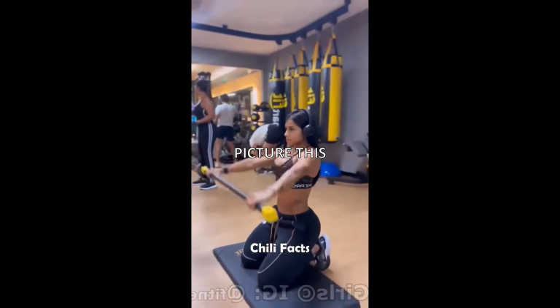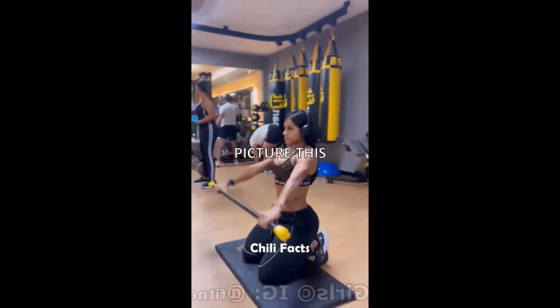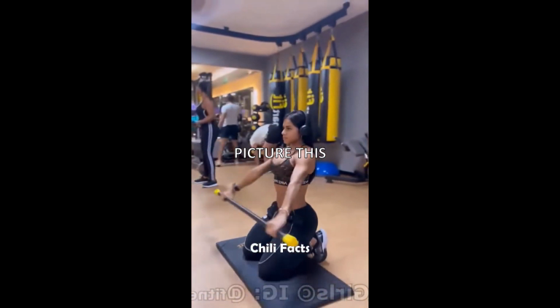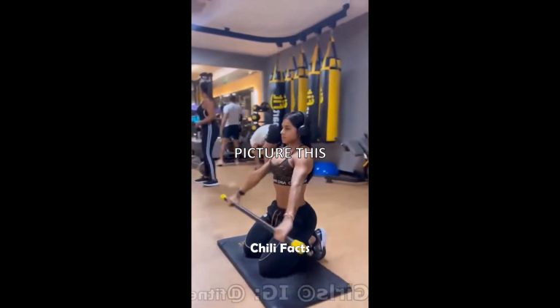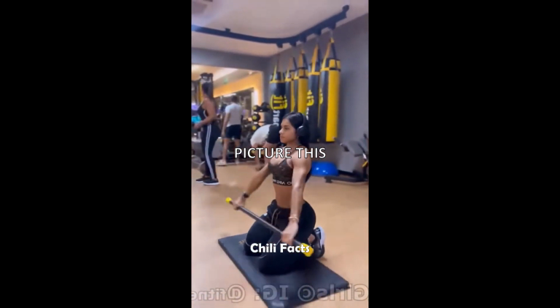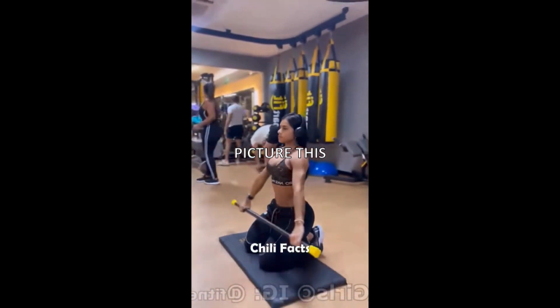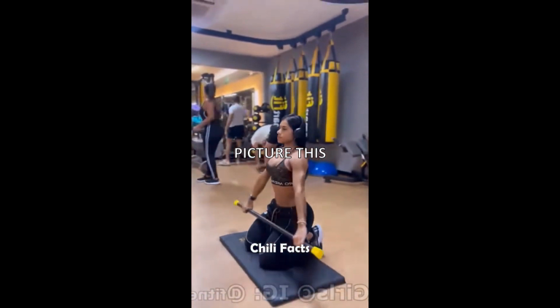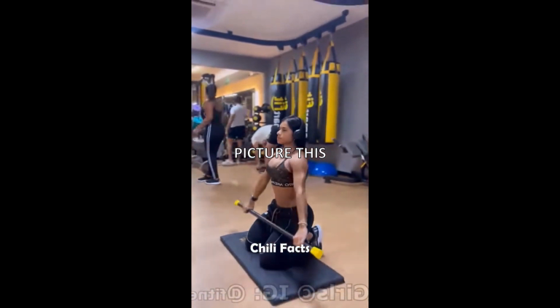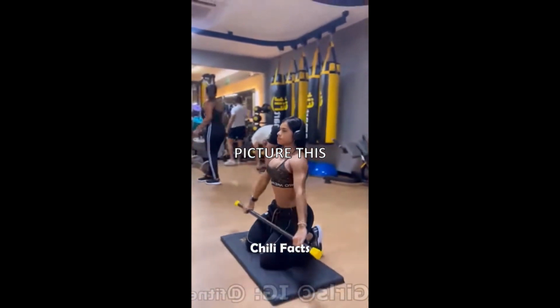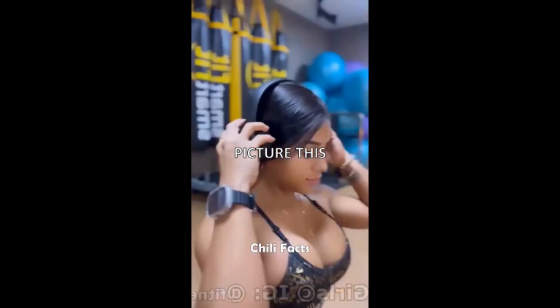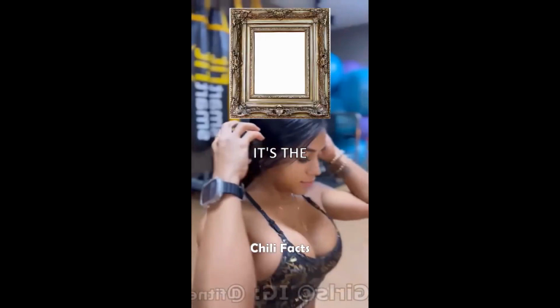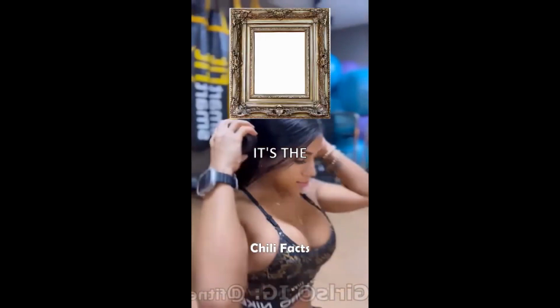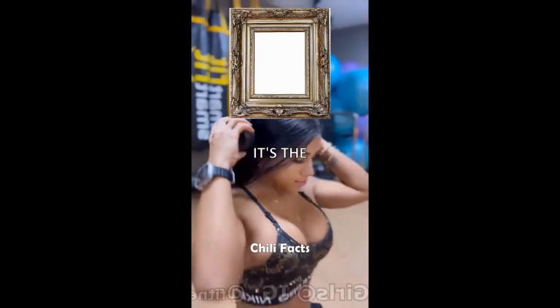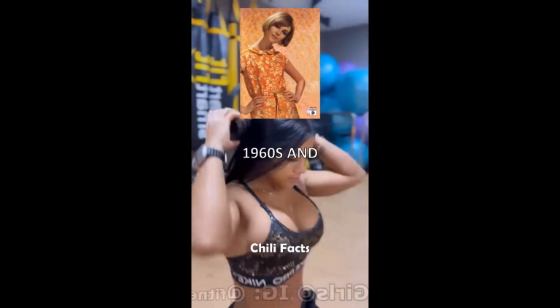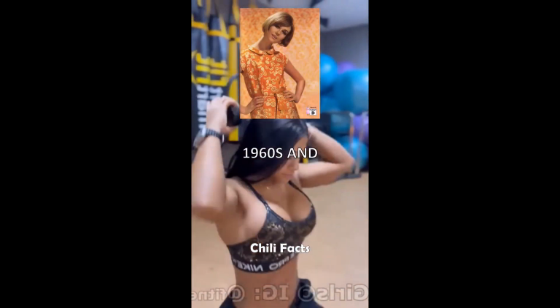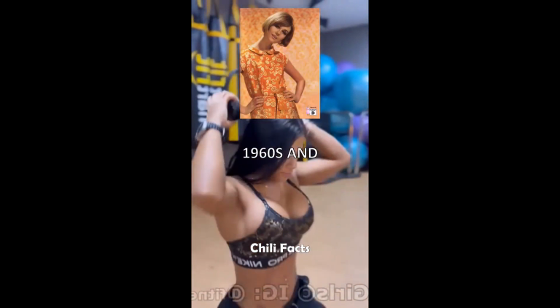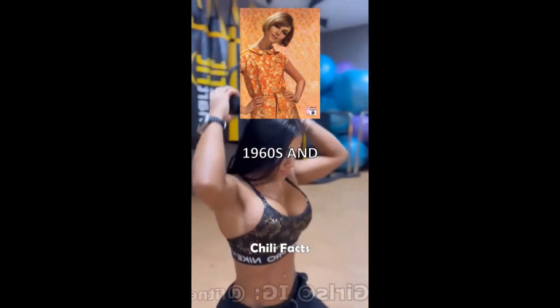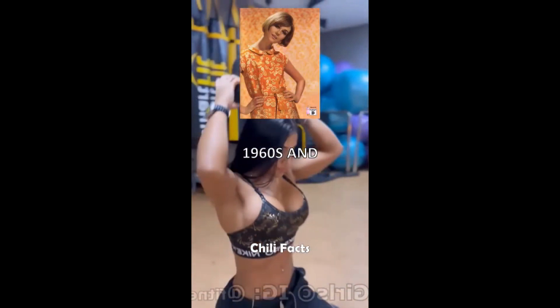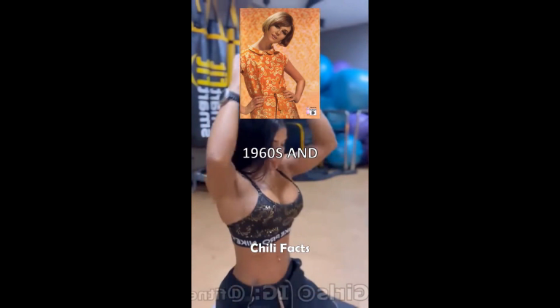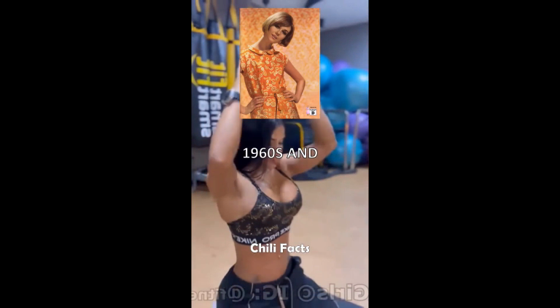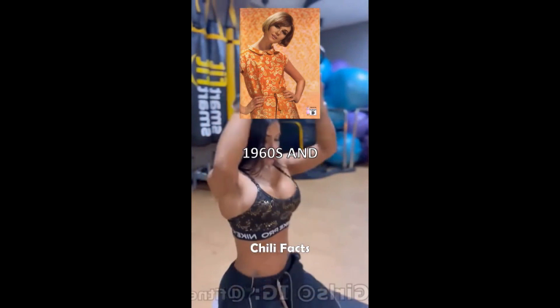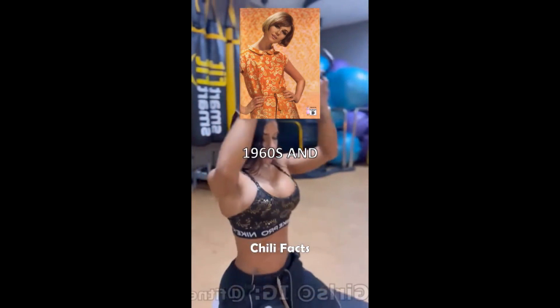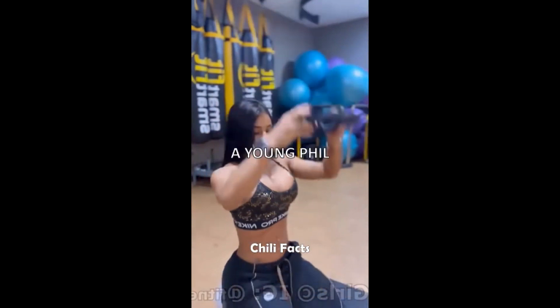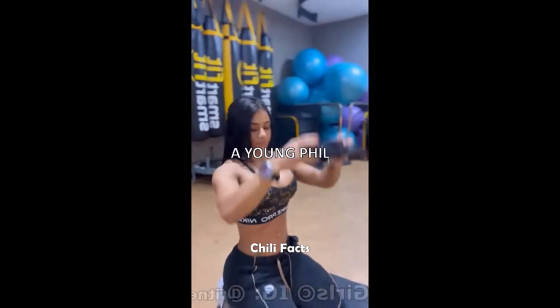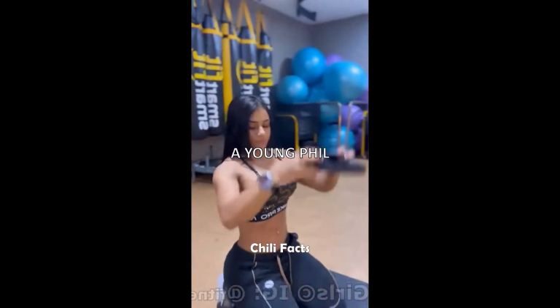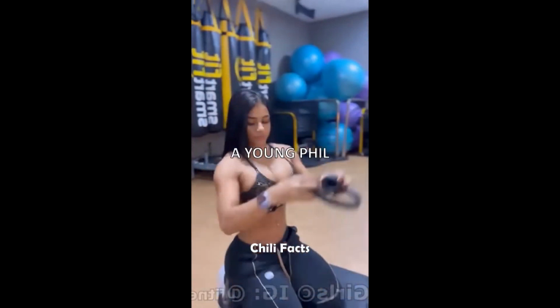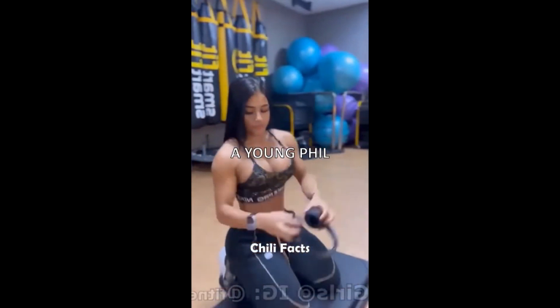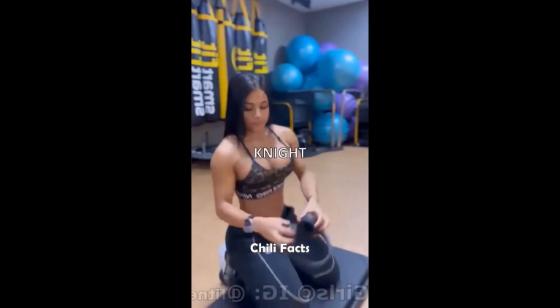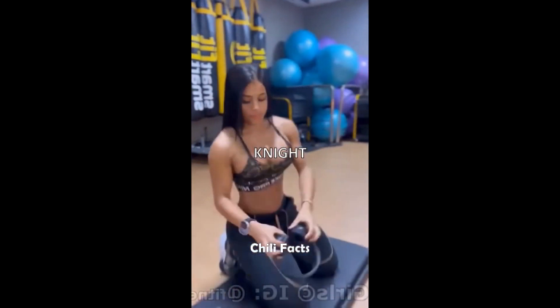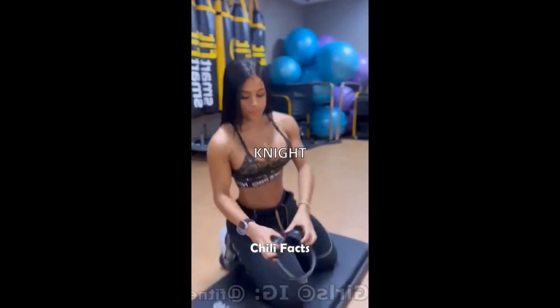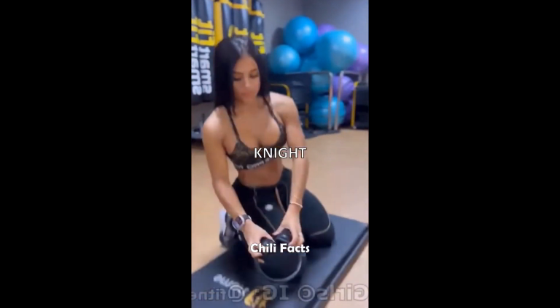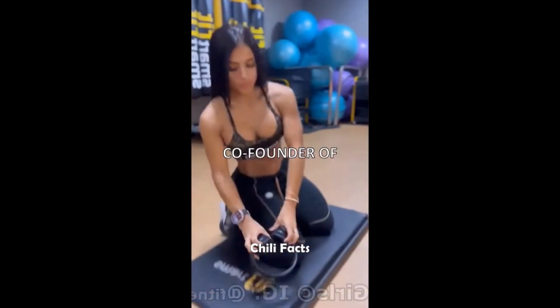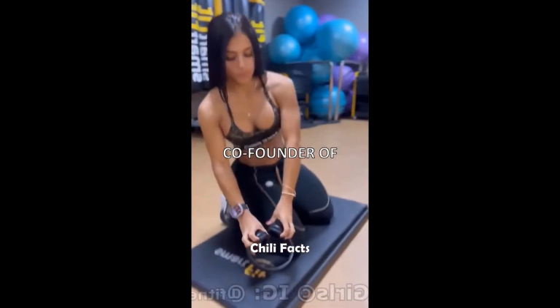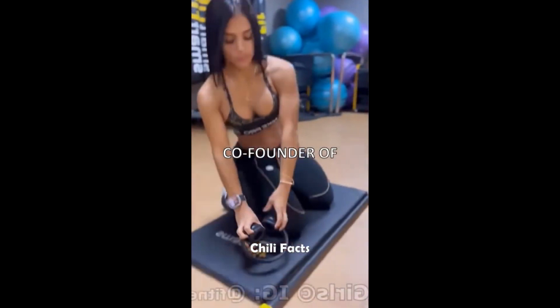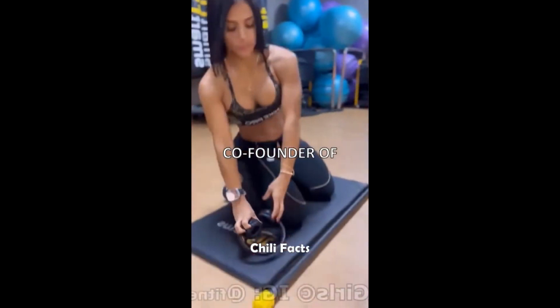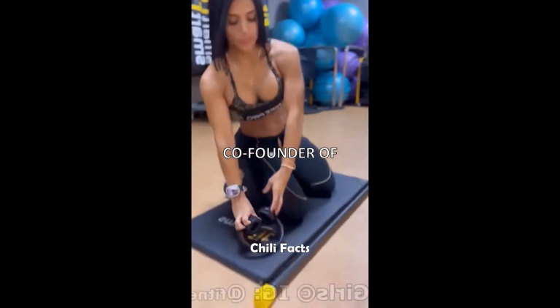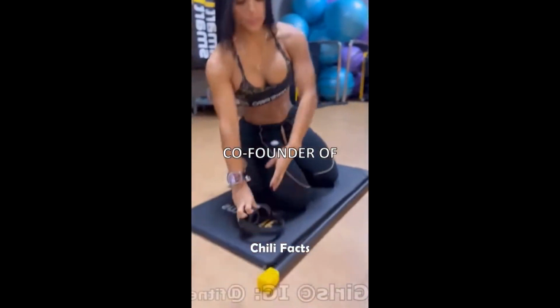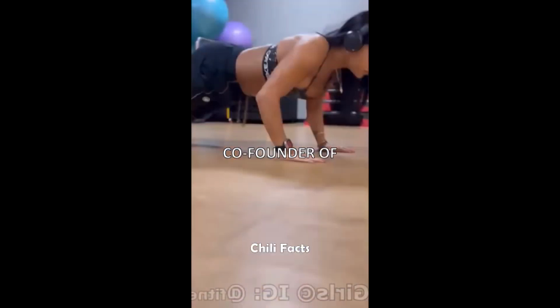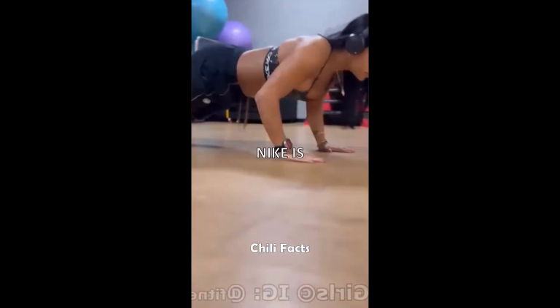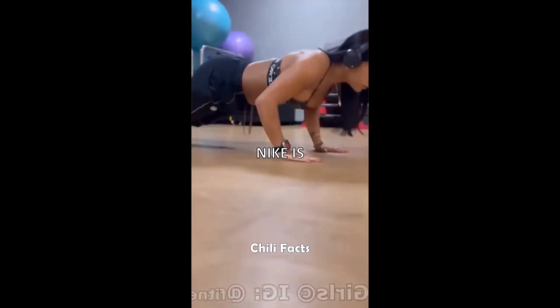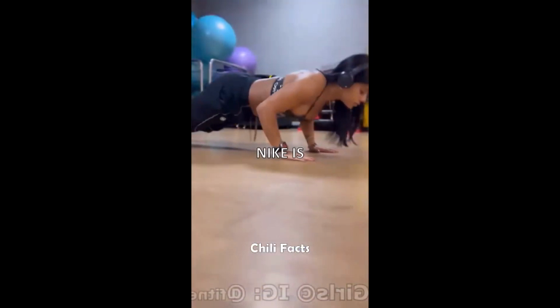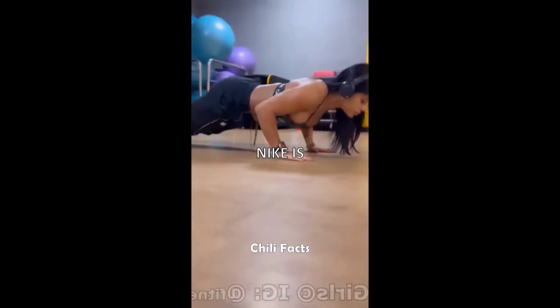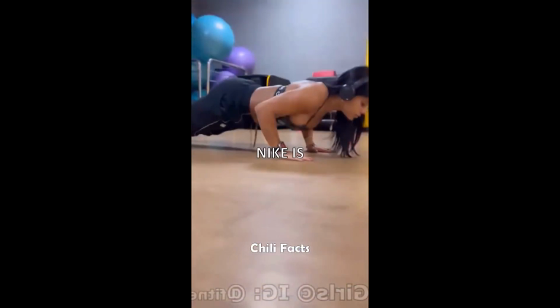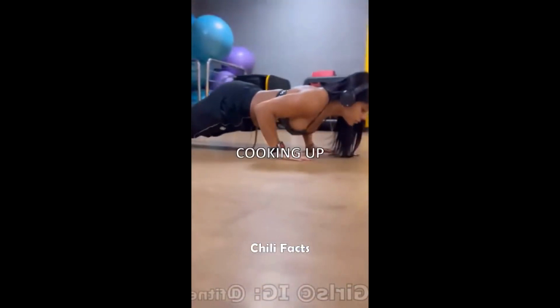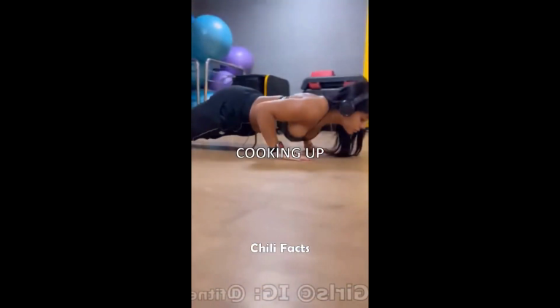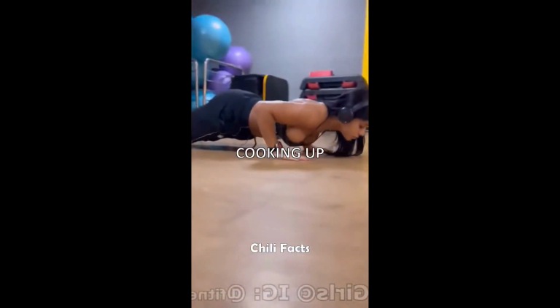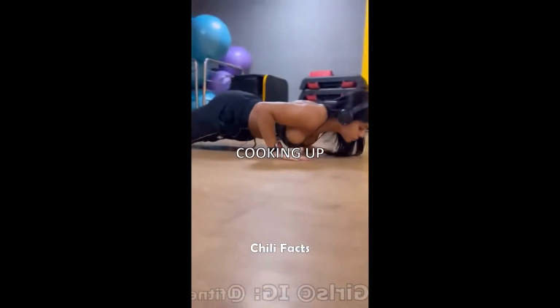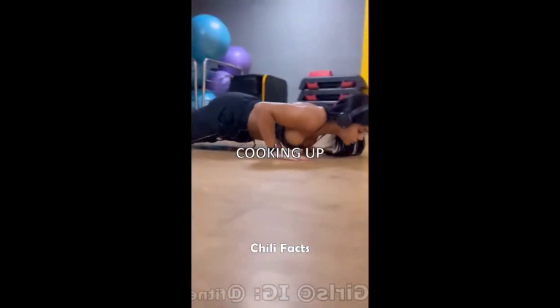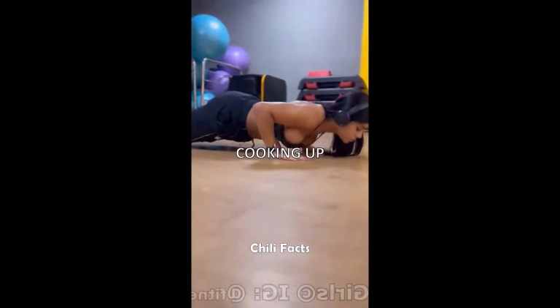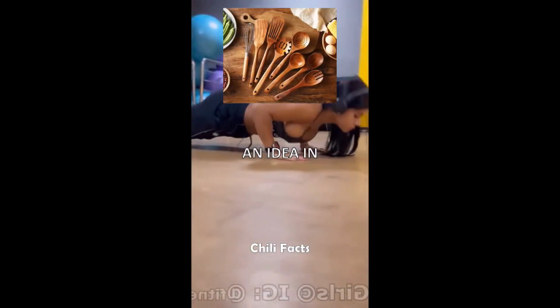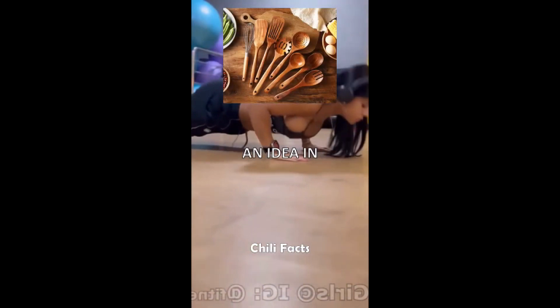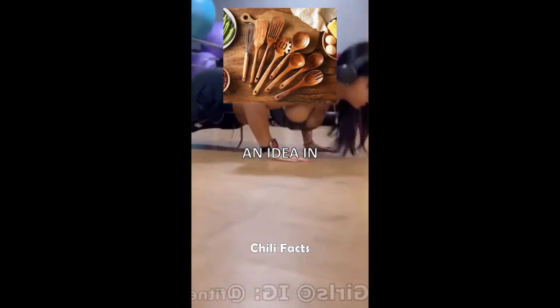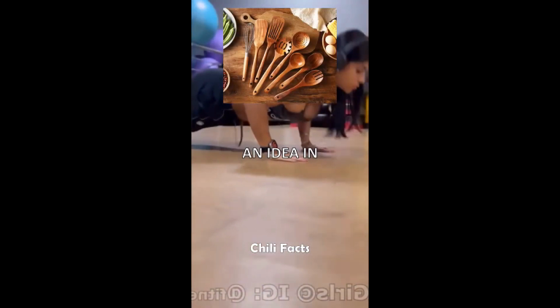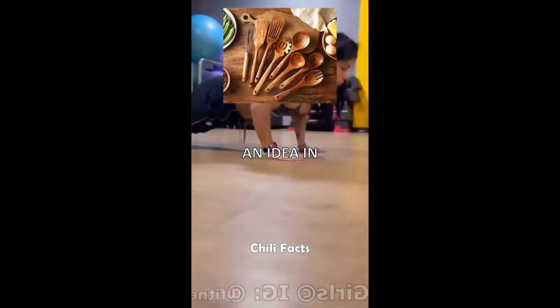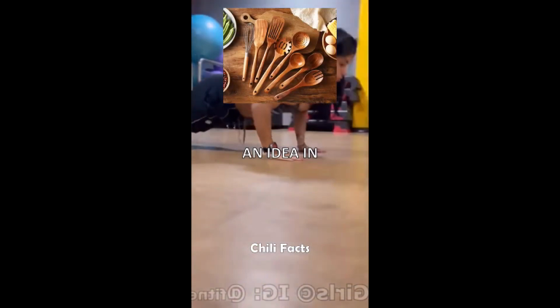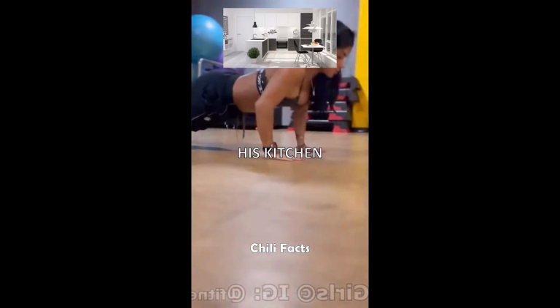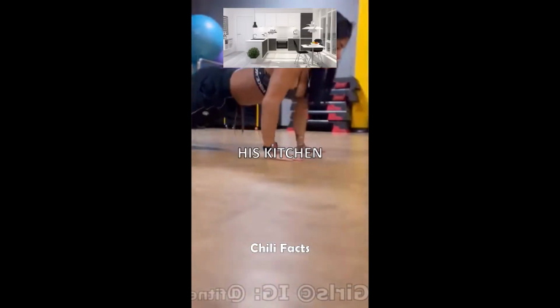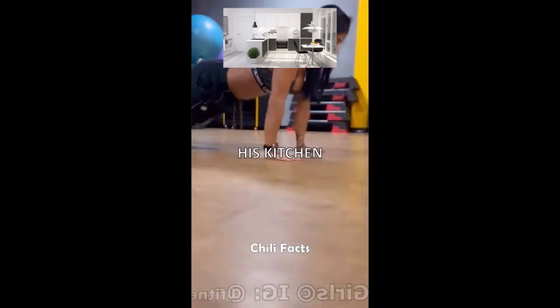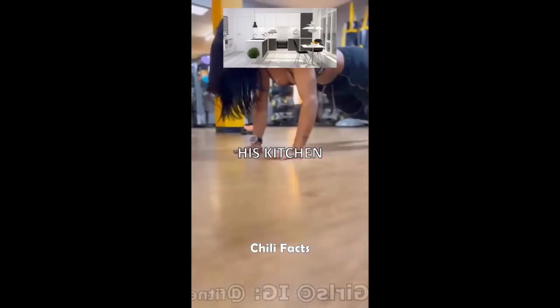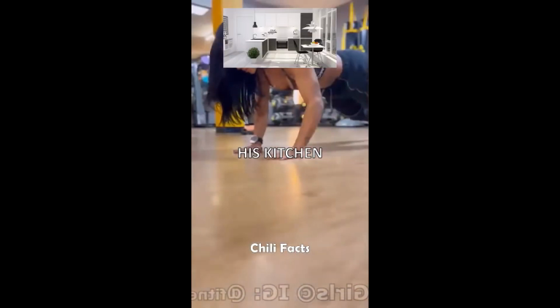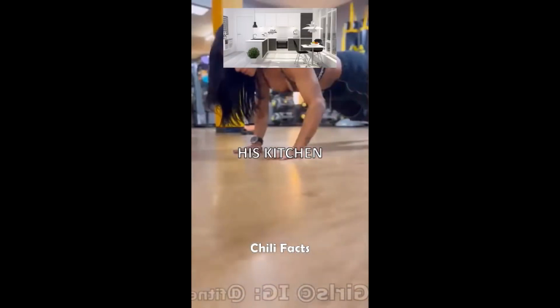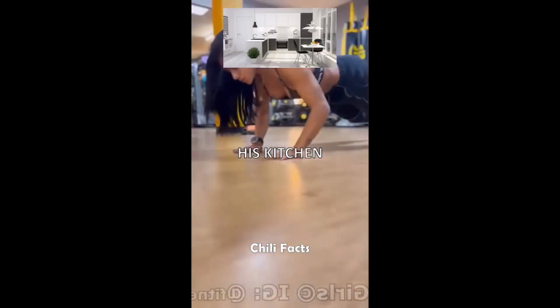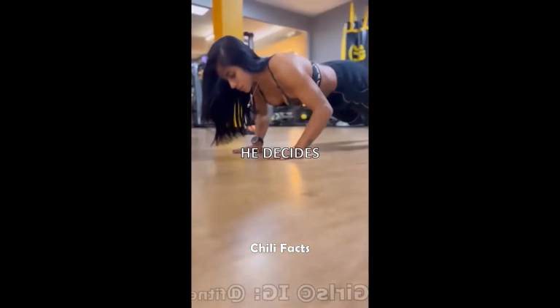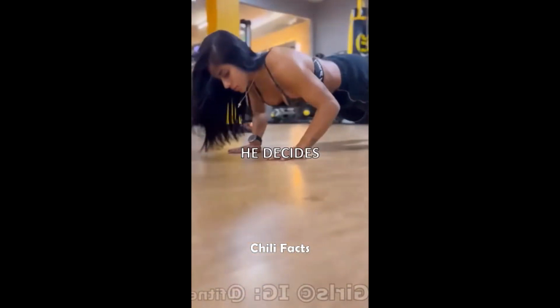Picture this: it's the 1960s, and a young Phil Knight, co-founder of Nike, is cooking up an idea in his kitchen.